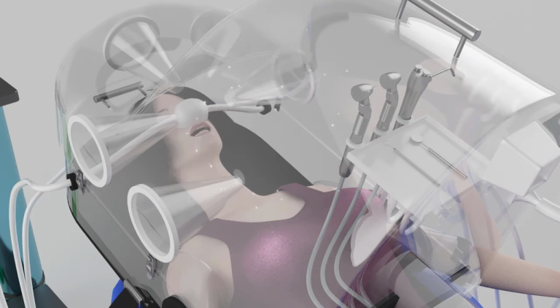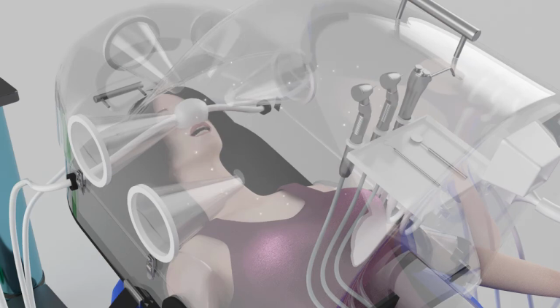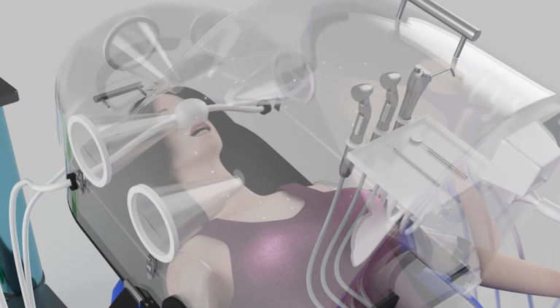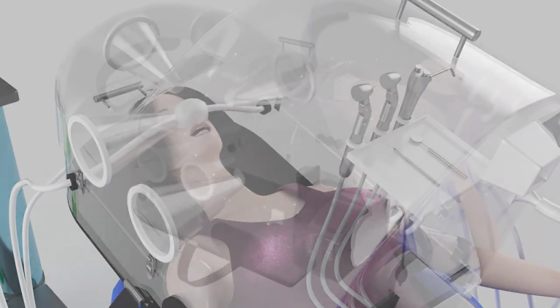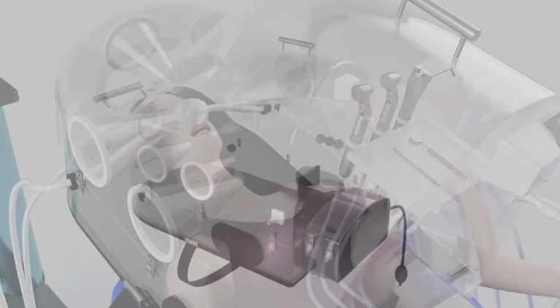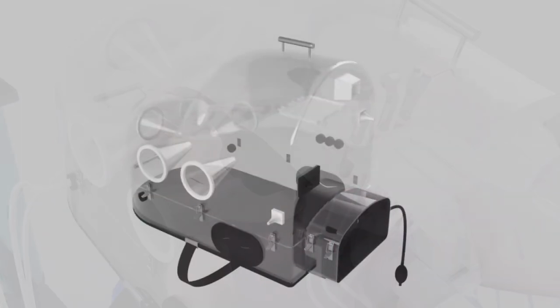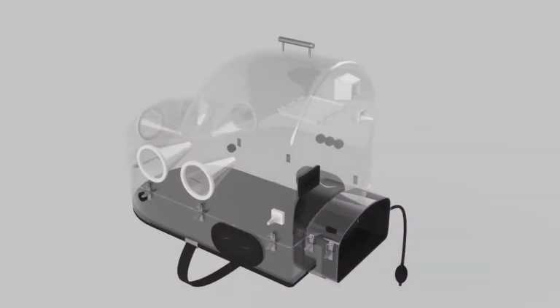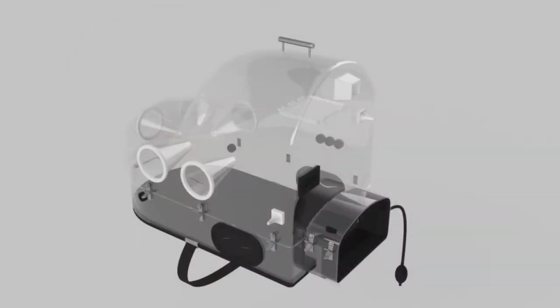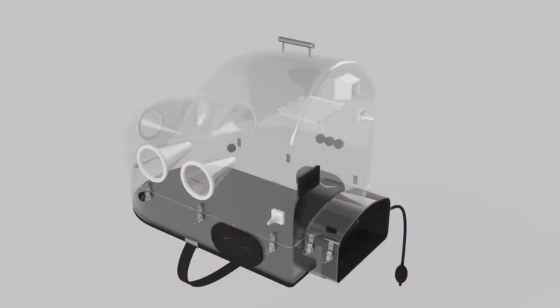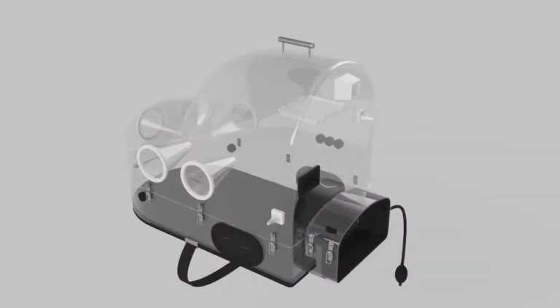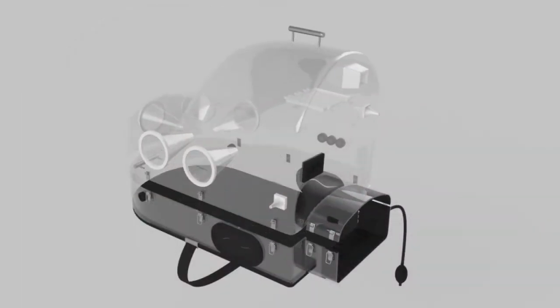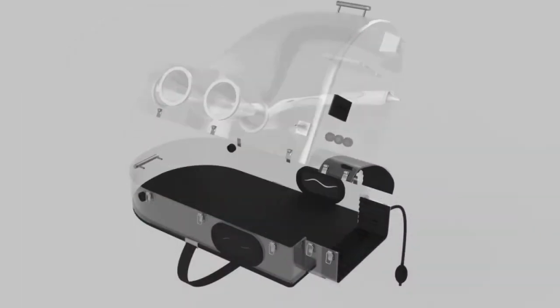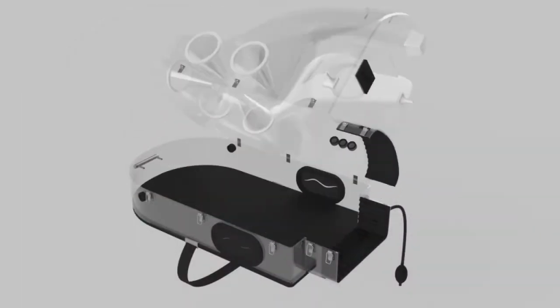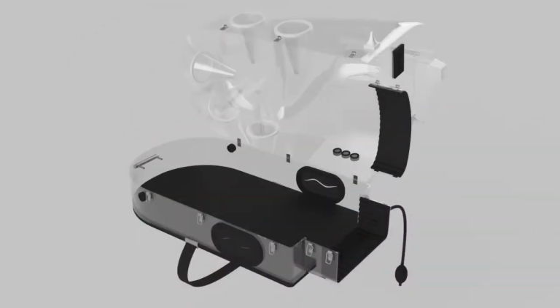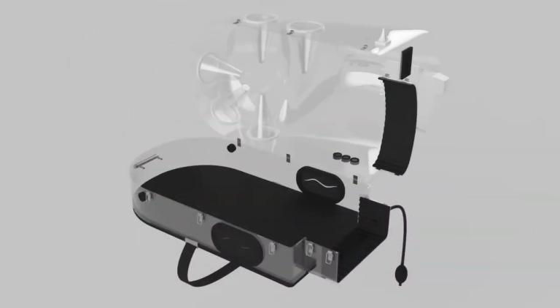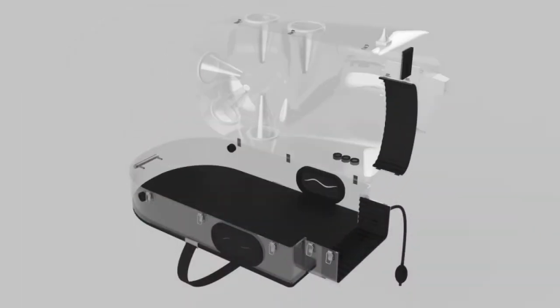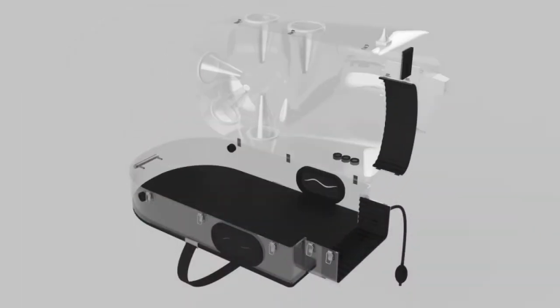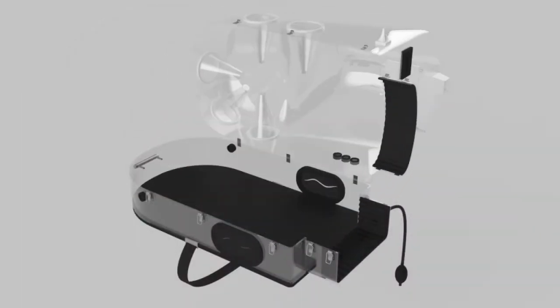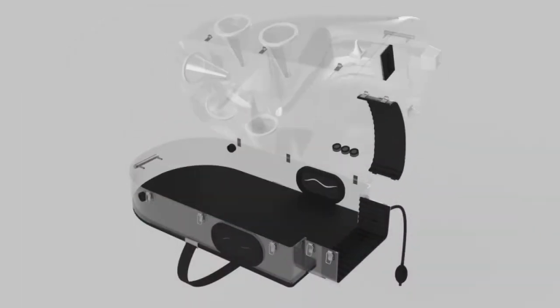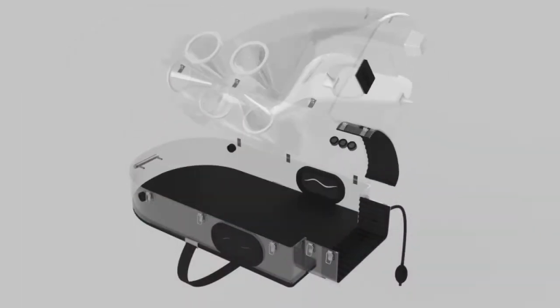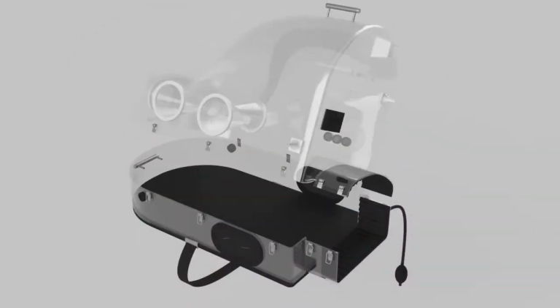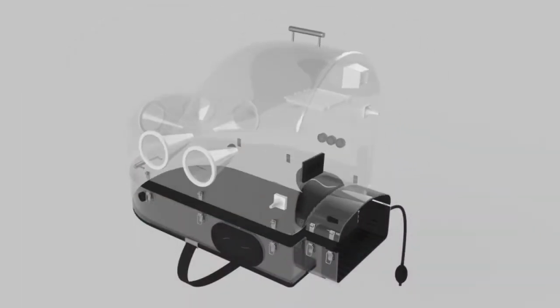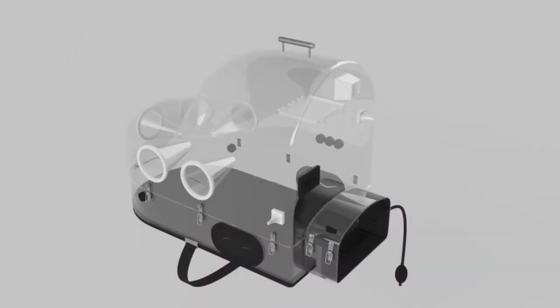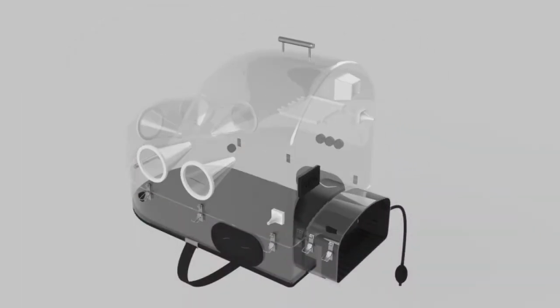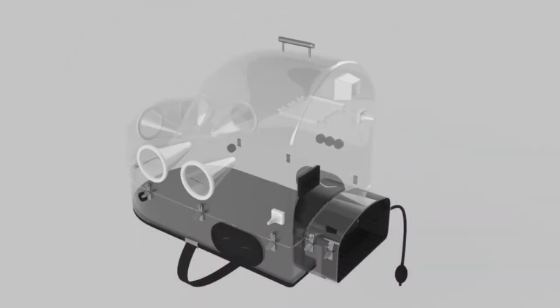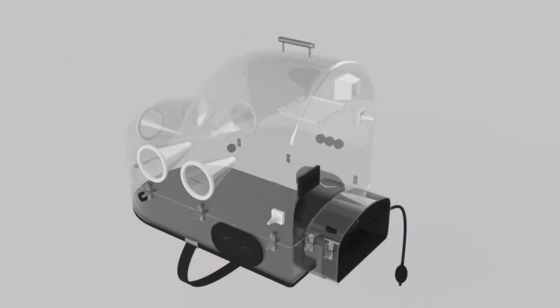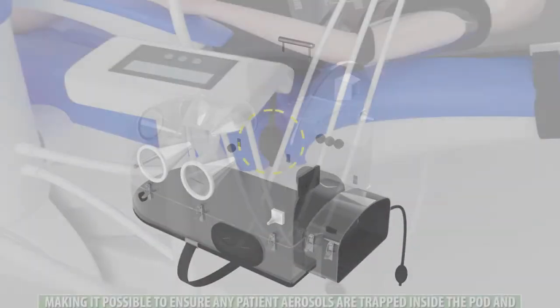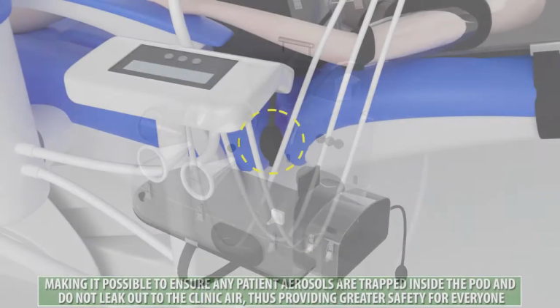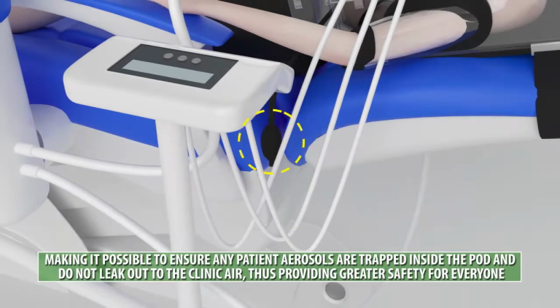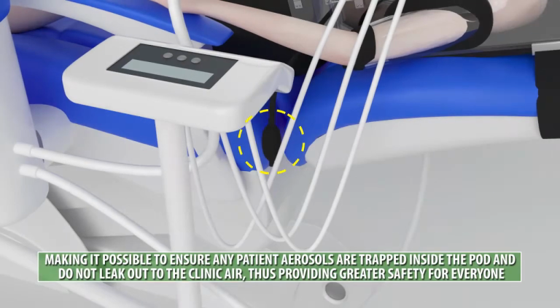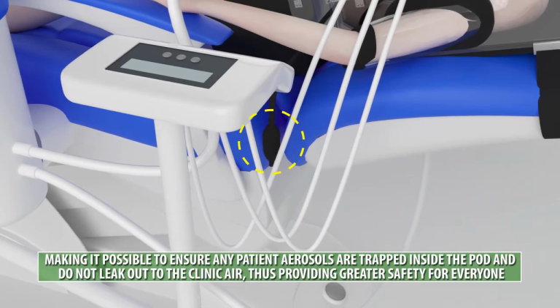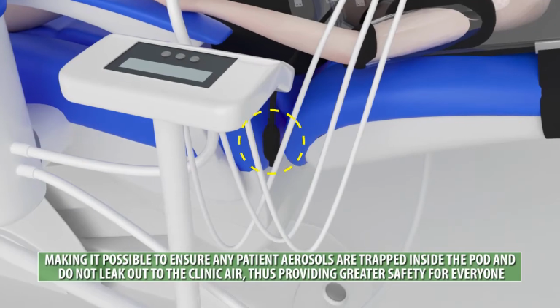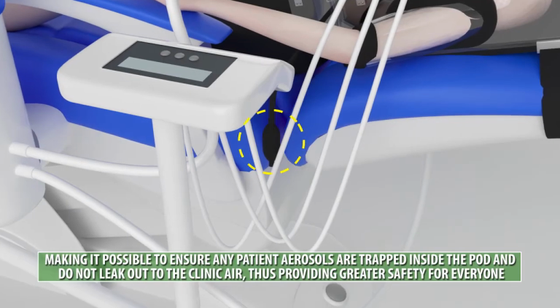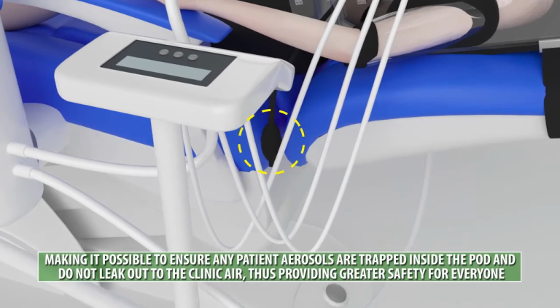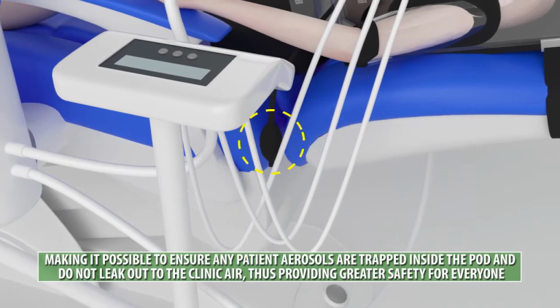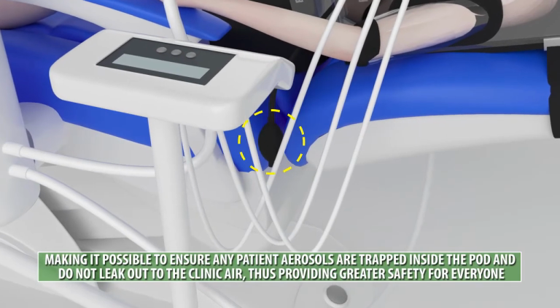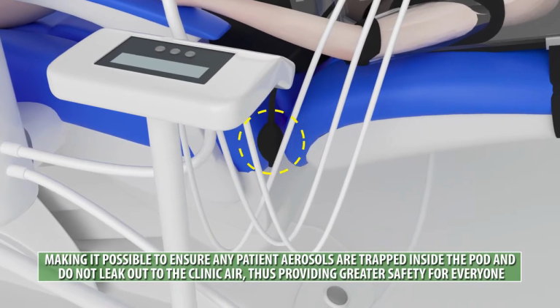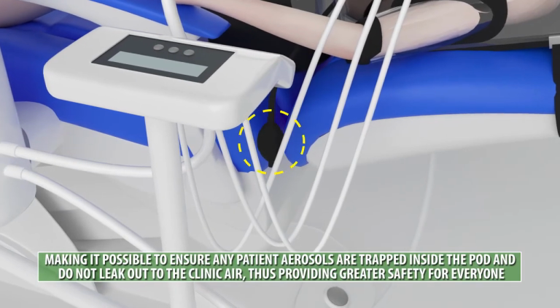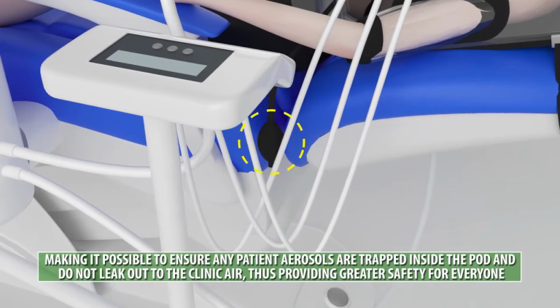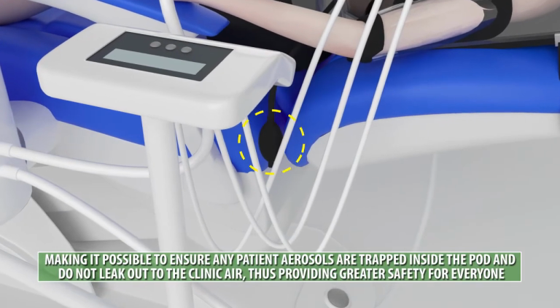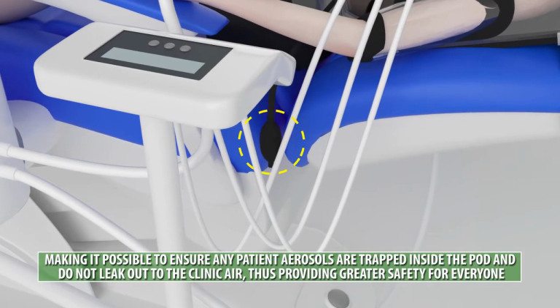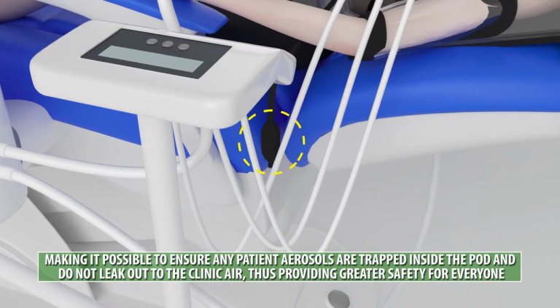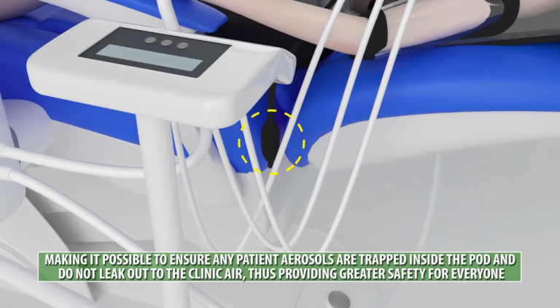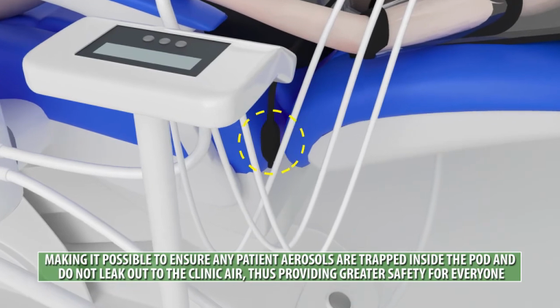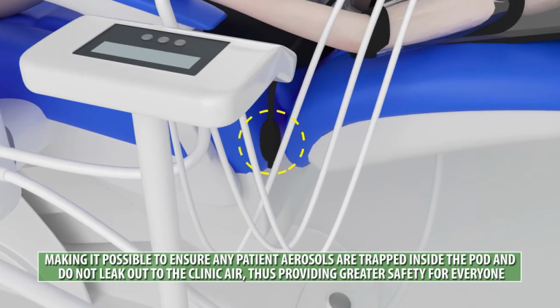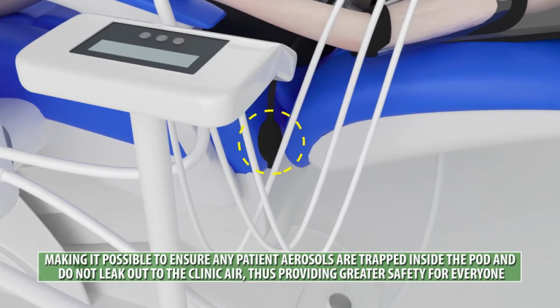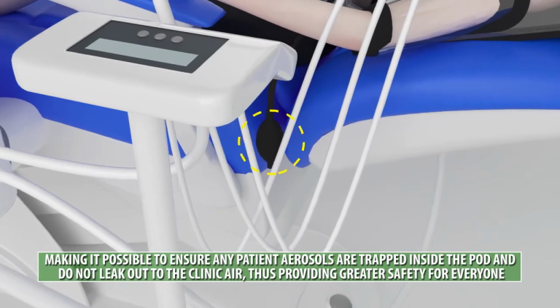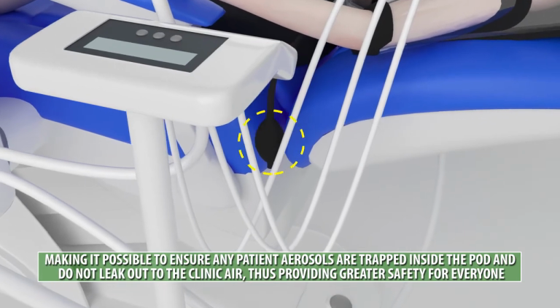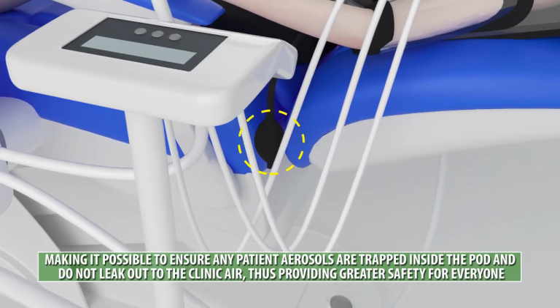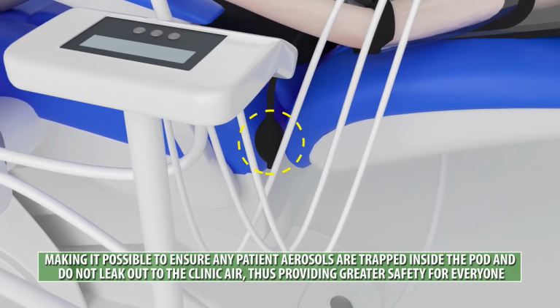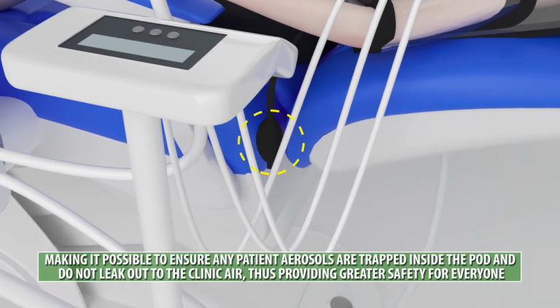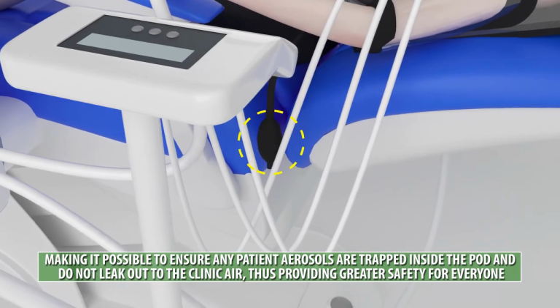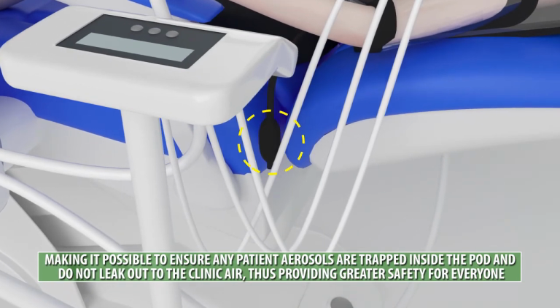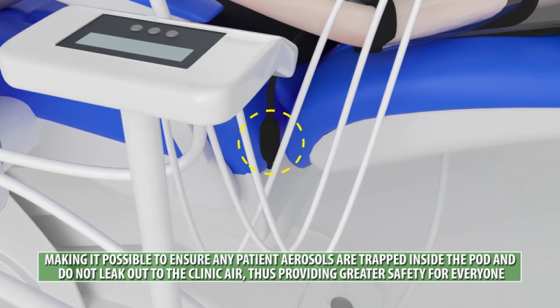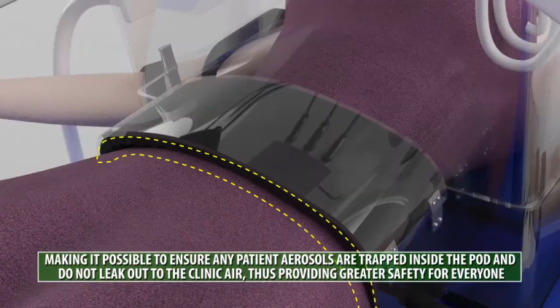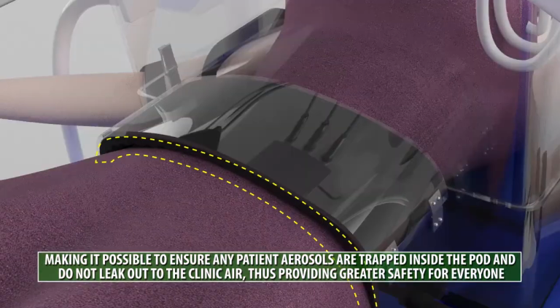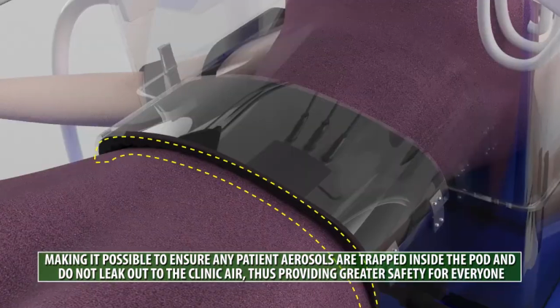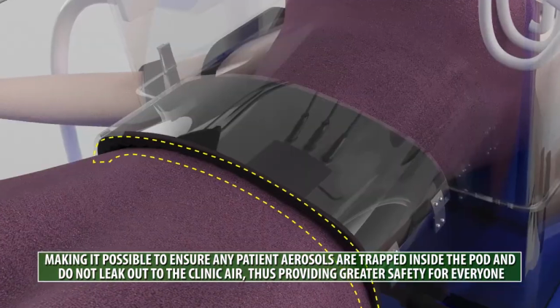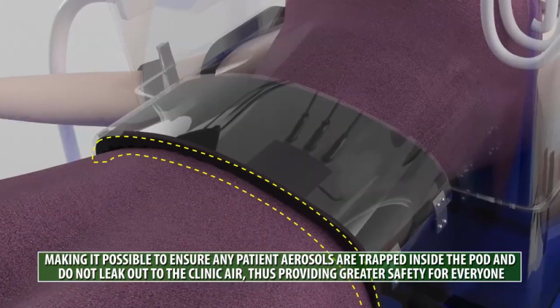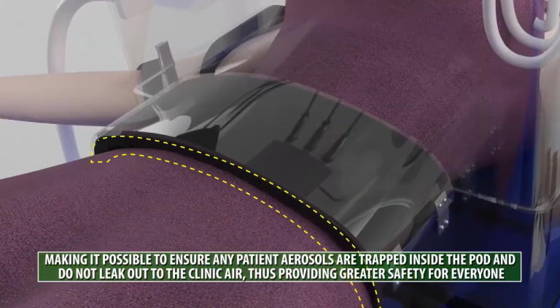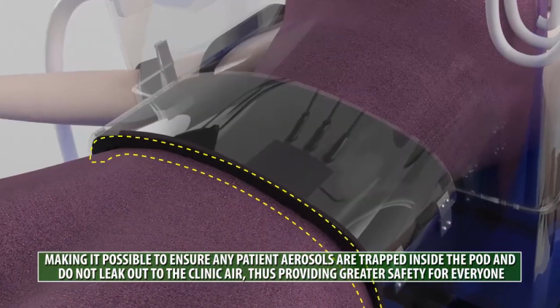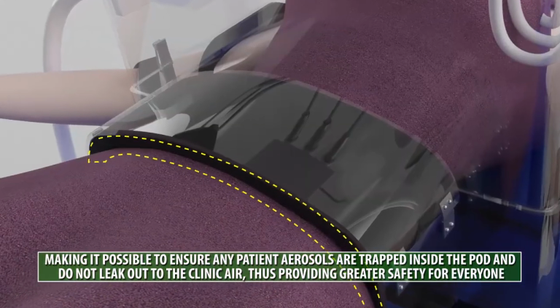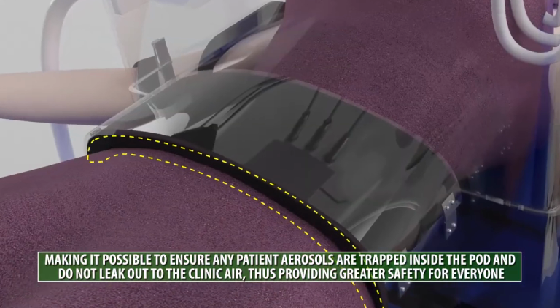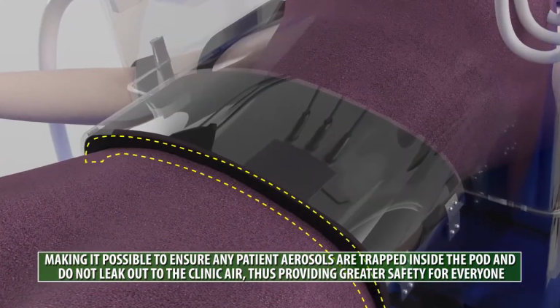It is easy to open and close. The waist belt and sleeve can be adjusted to further enhance isolation of the patient.